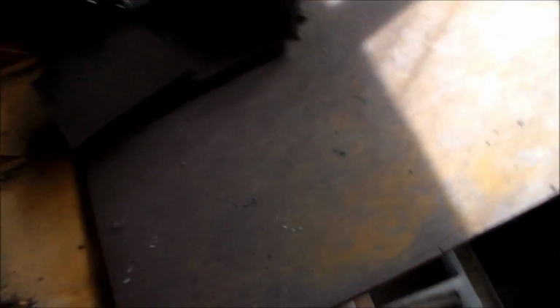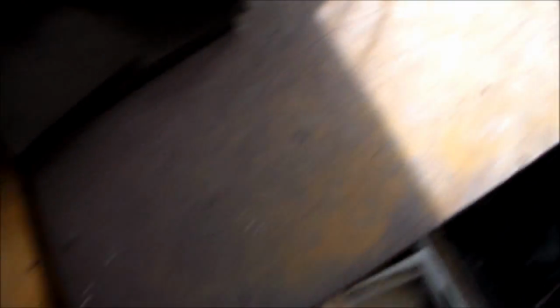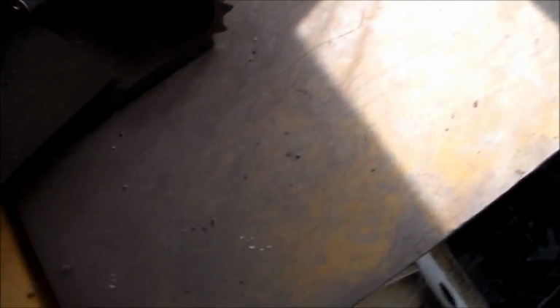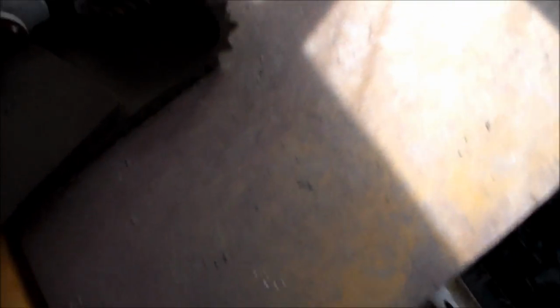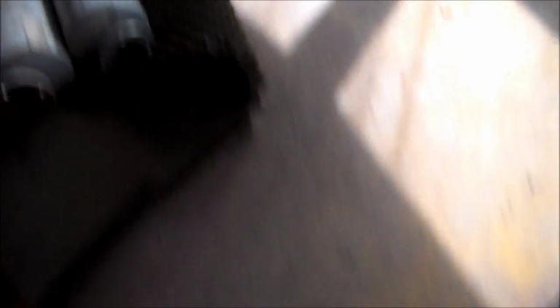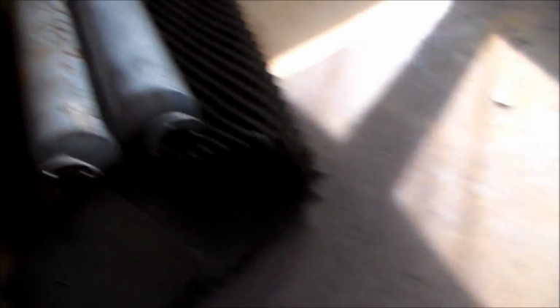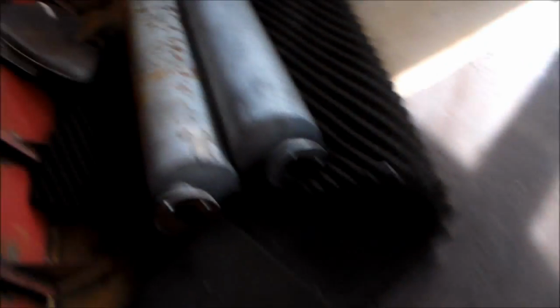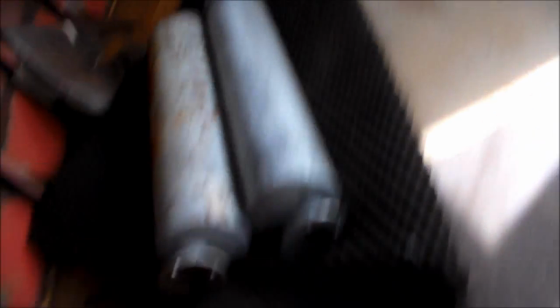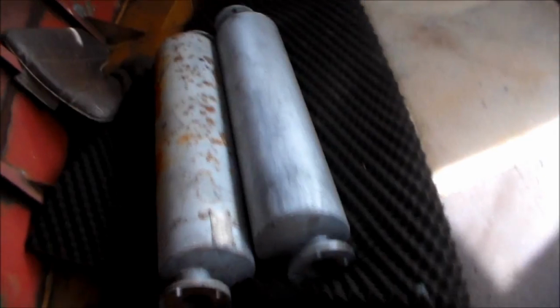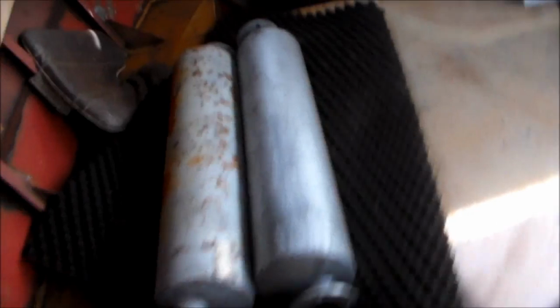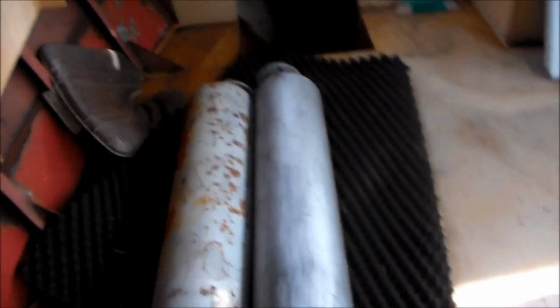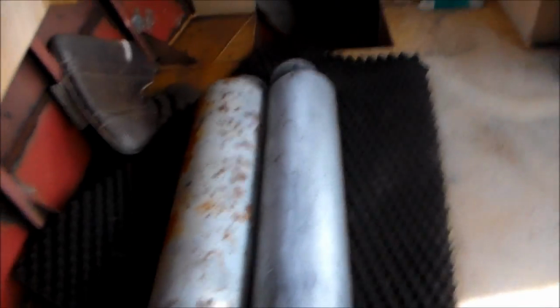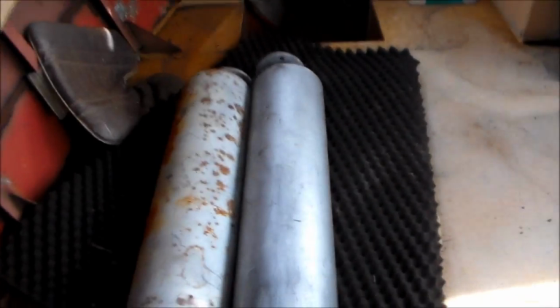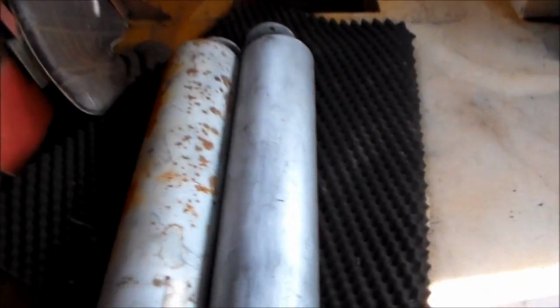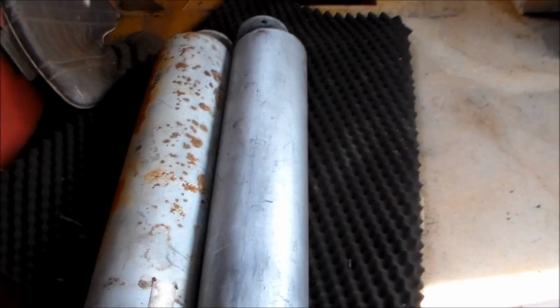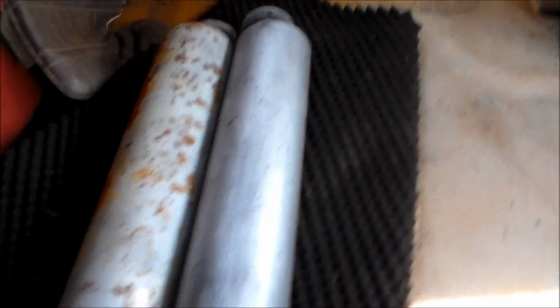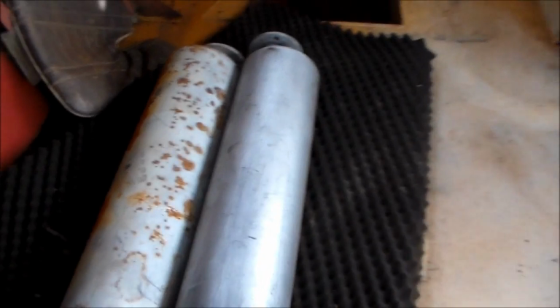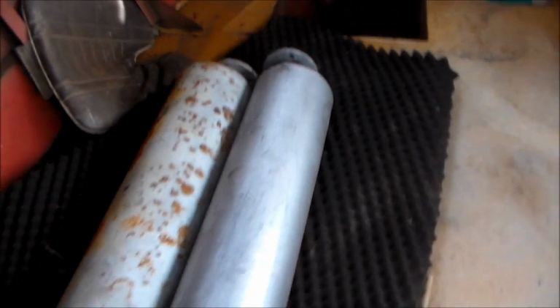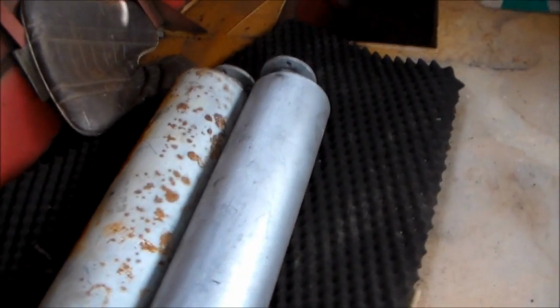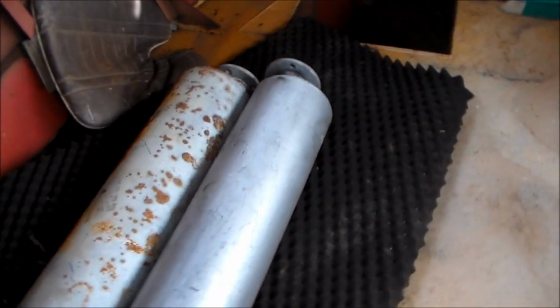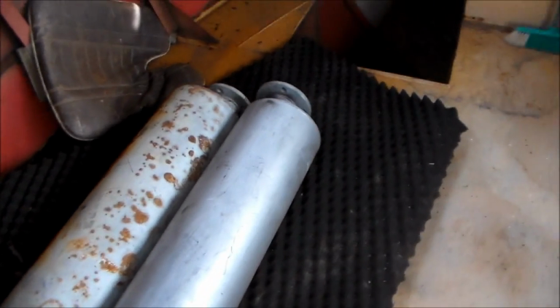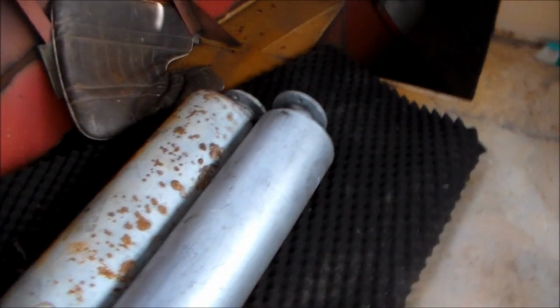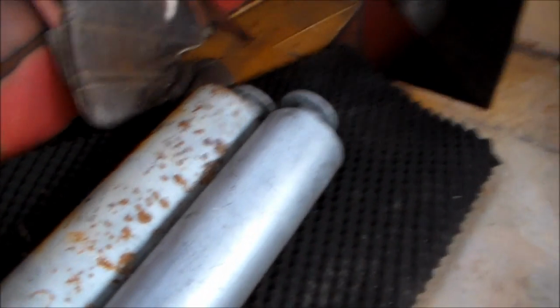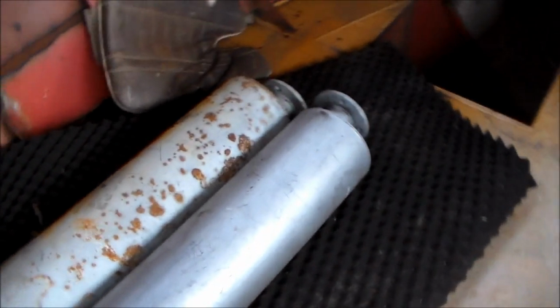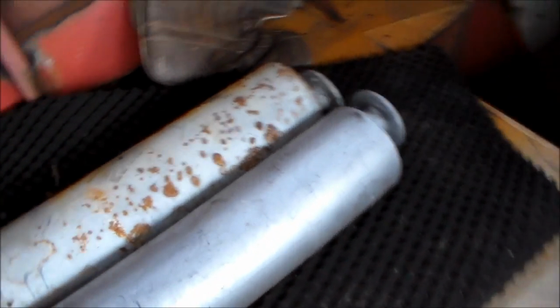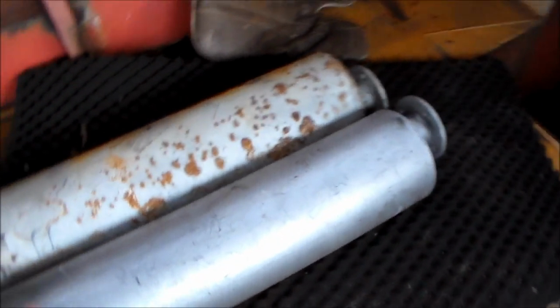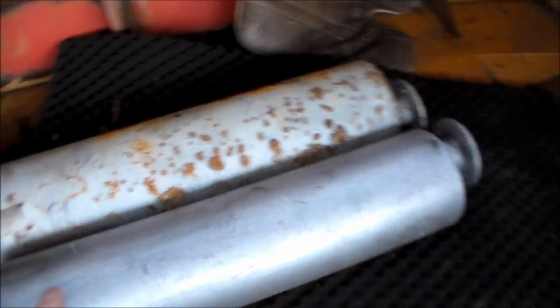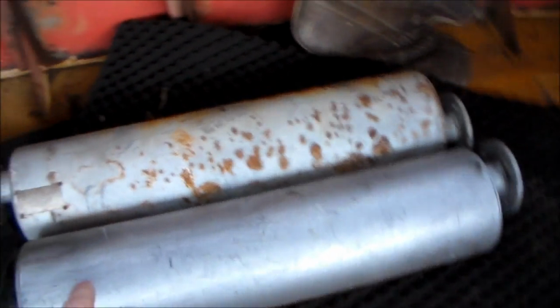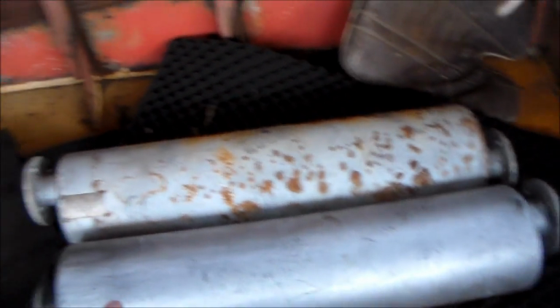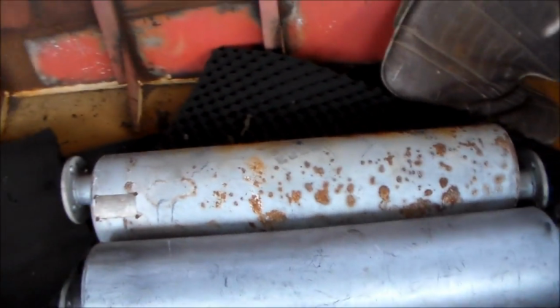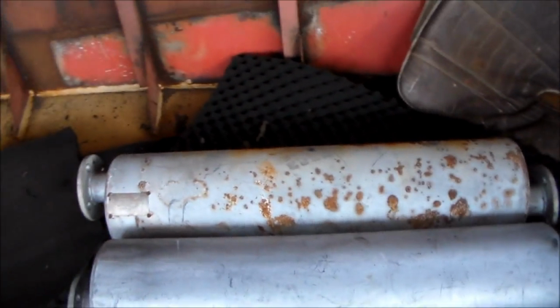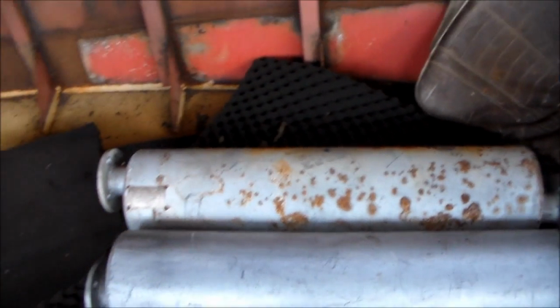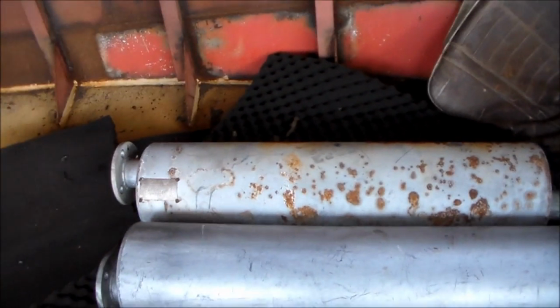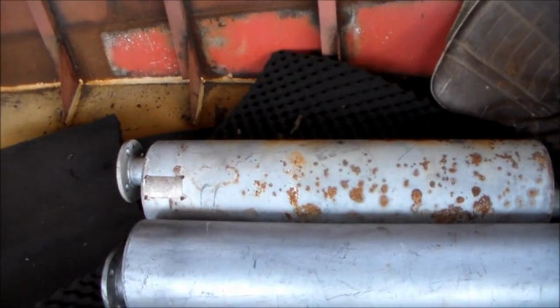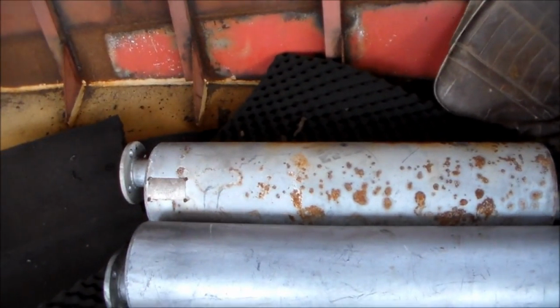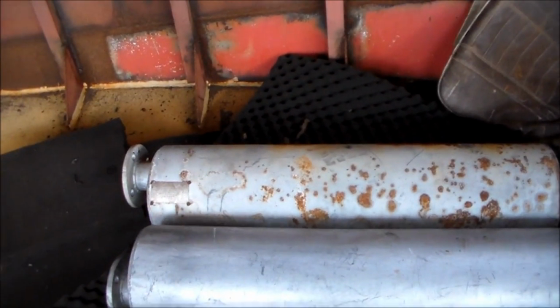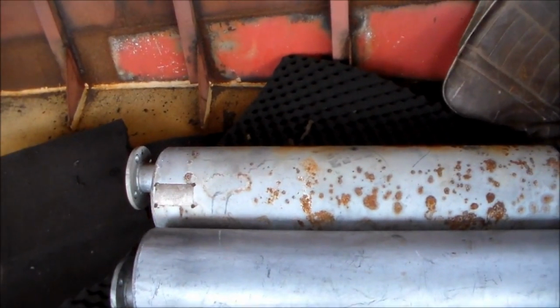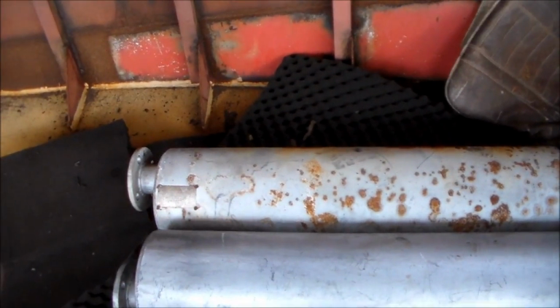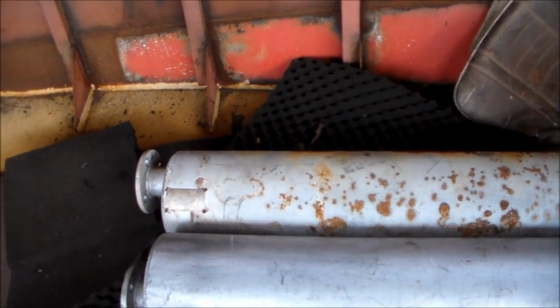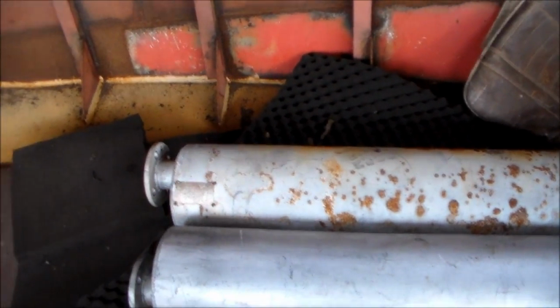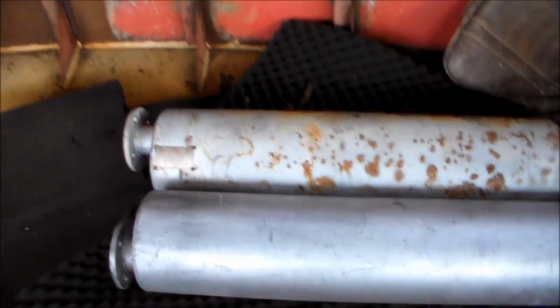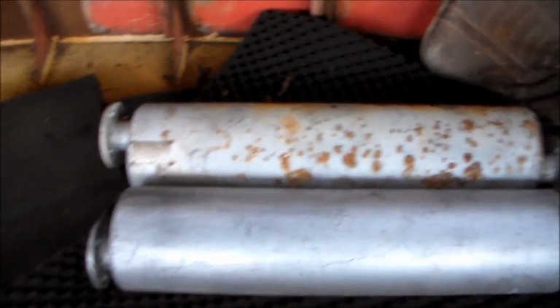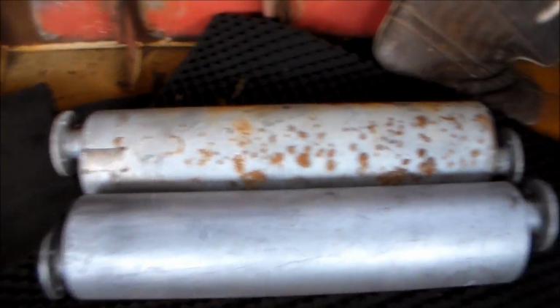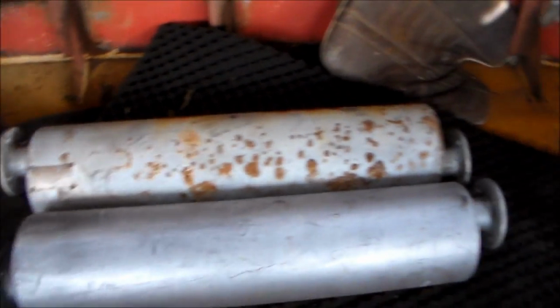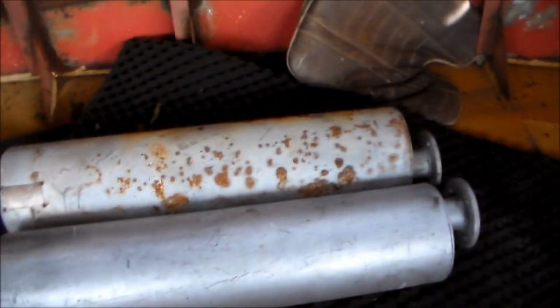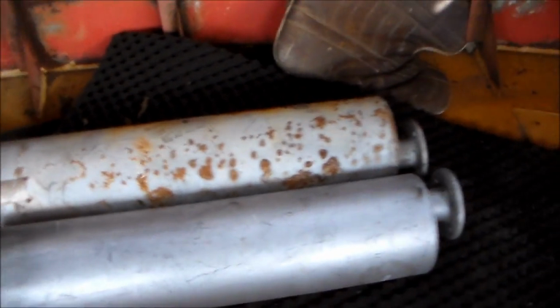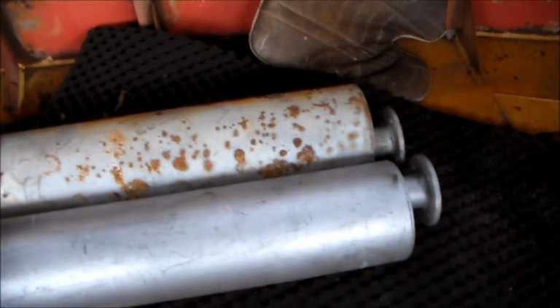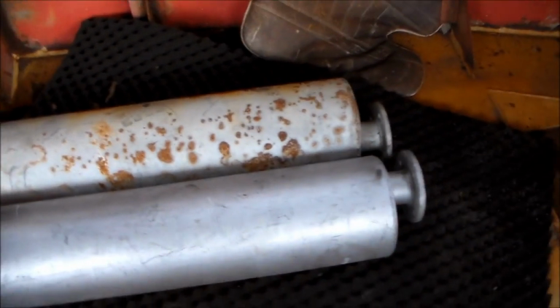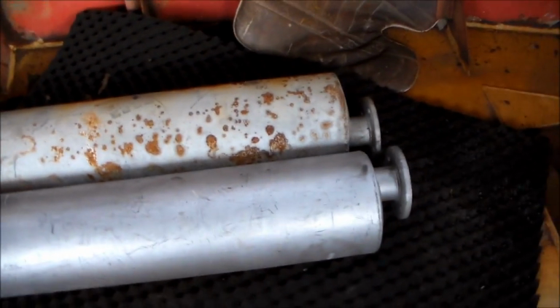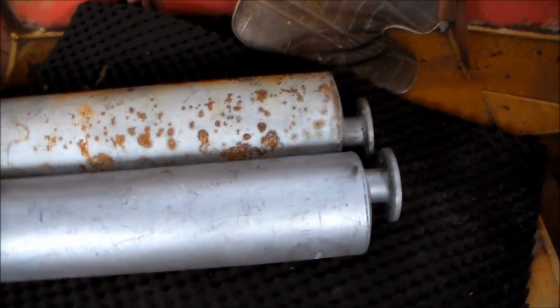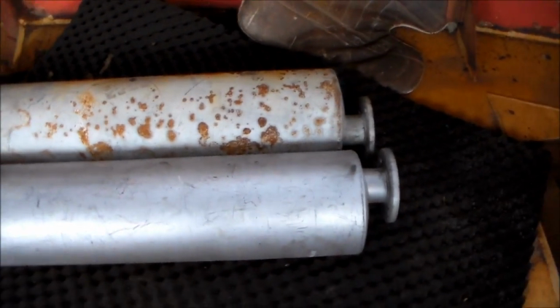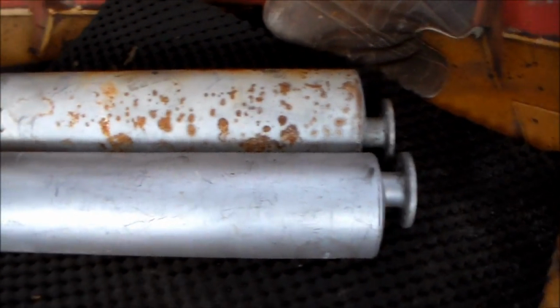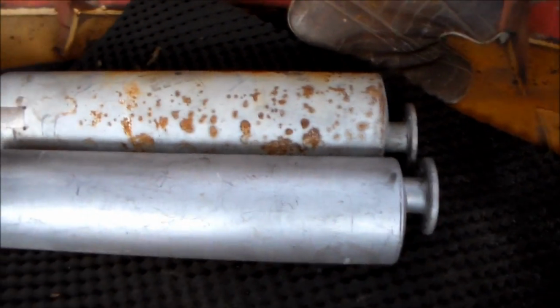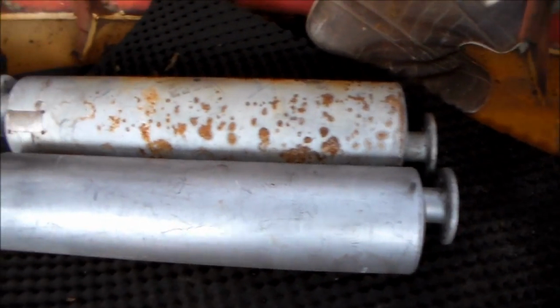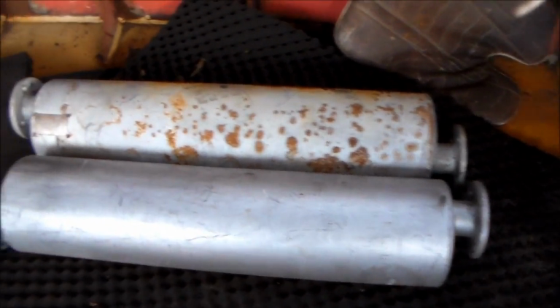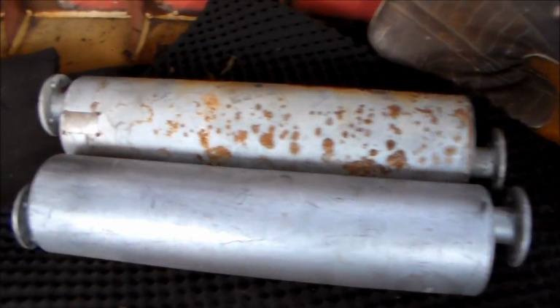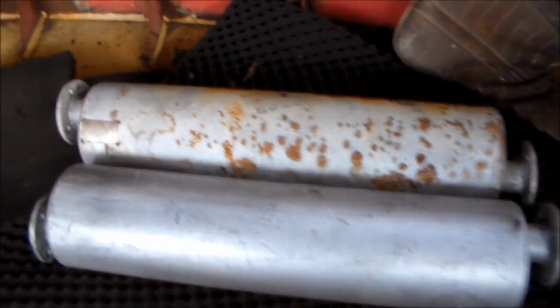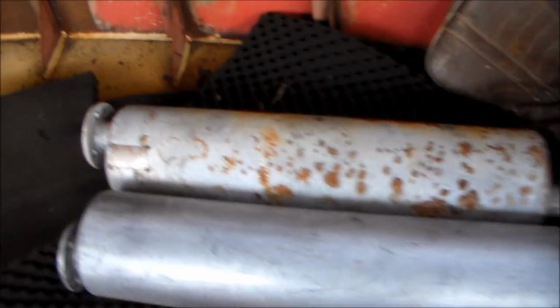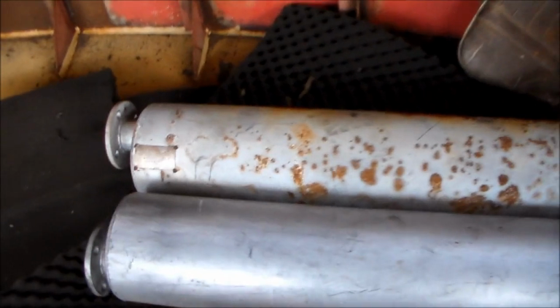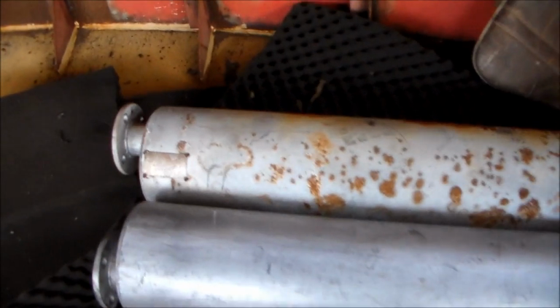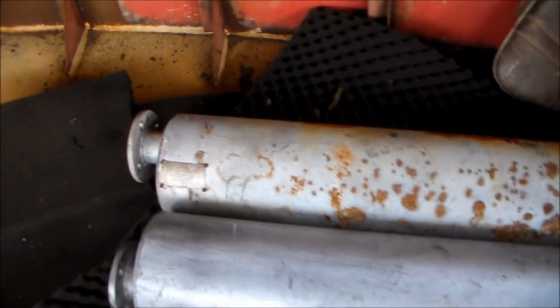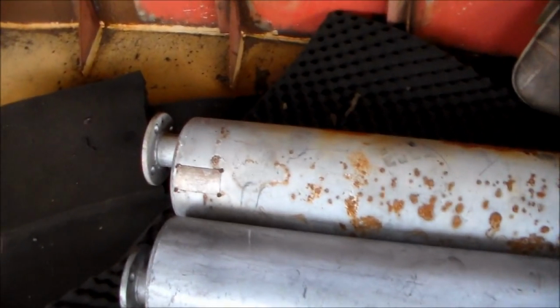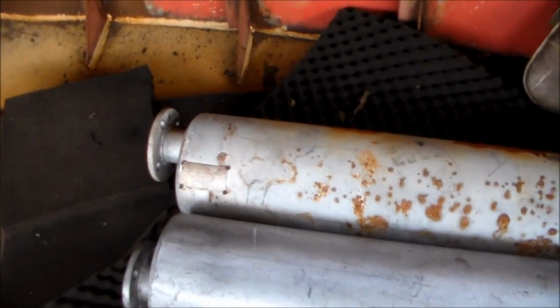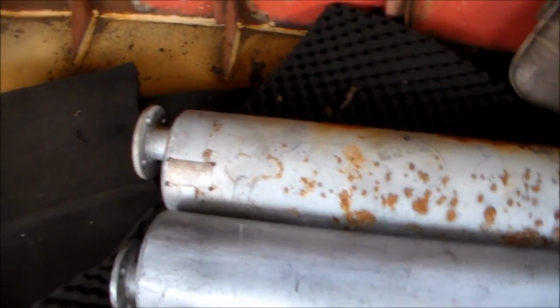Yeah, these are mufflers I guess, eh Harry? Mufflers? Yep. Exhaust fabricators?